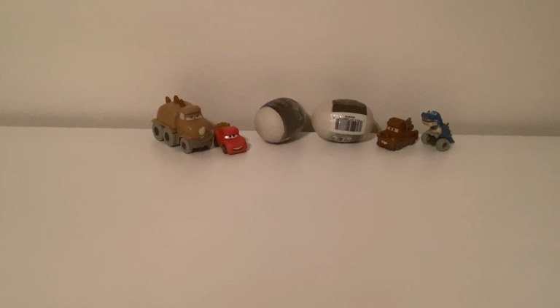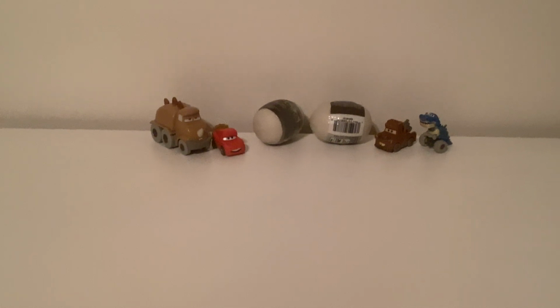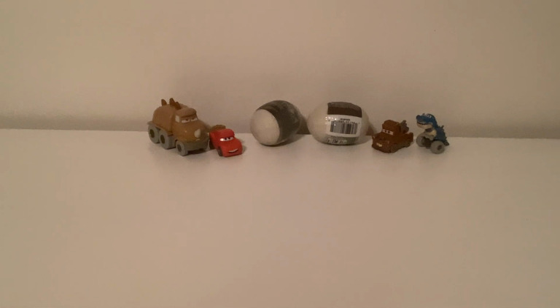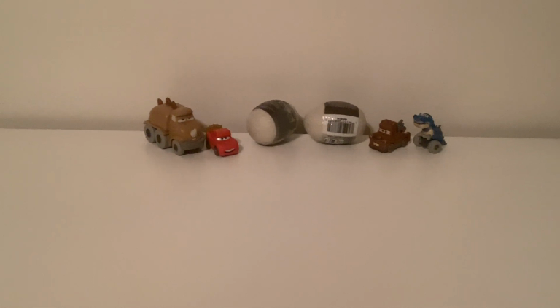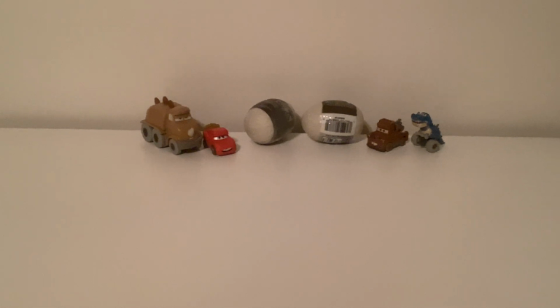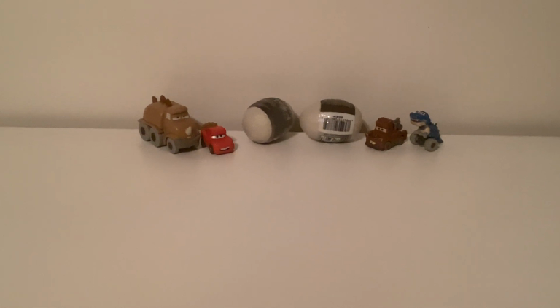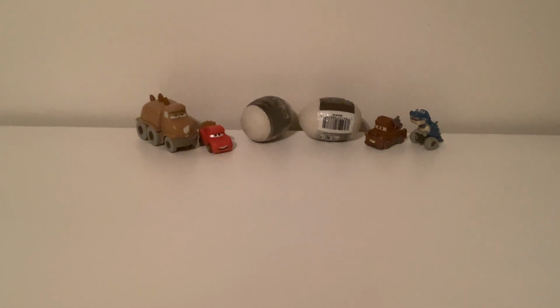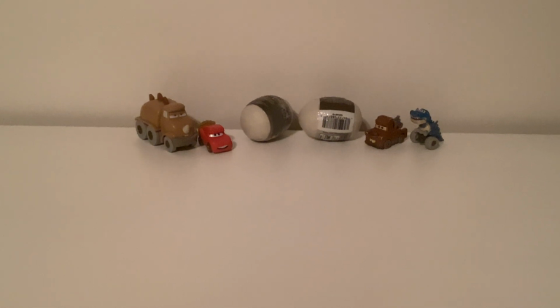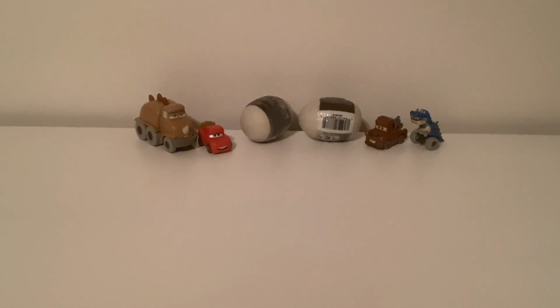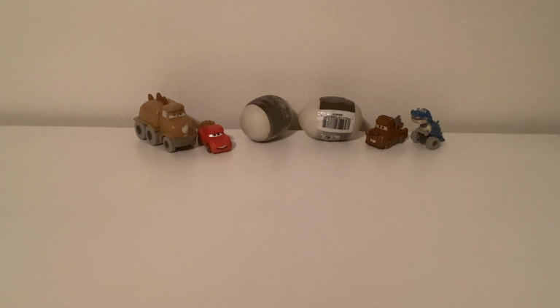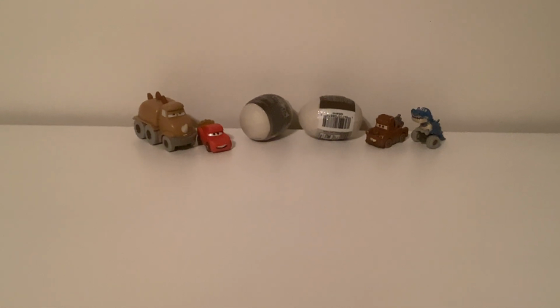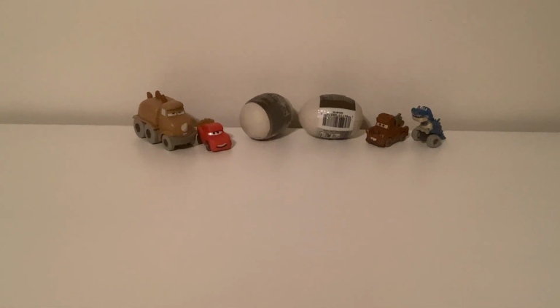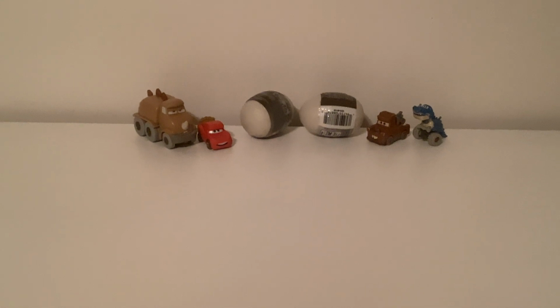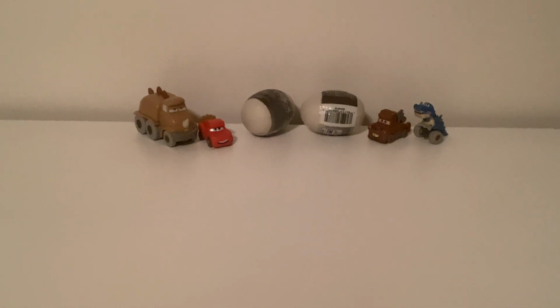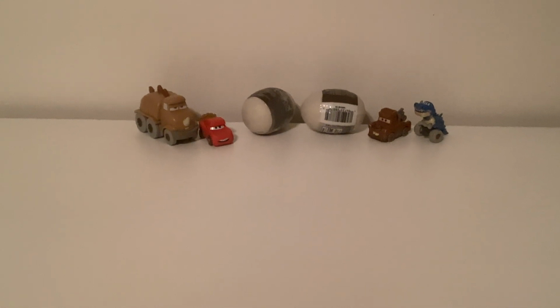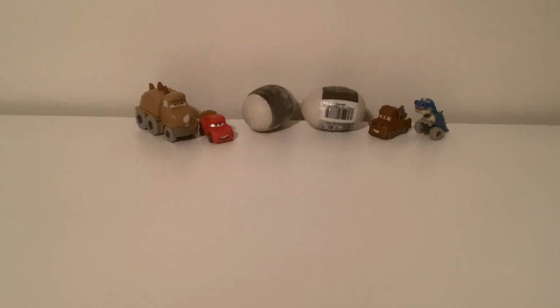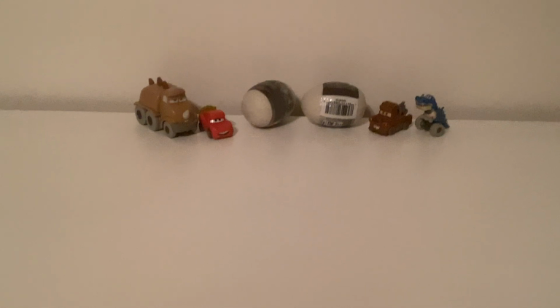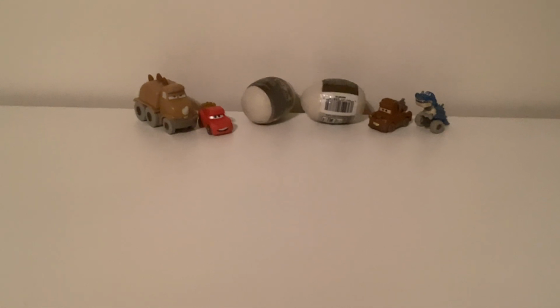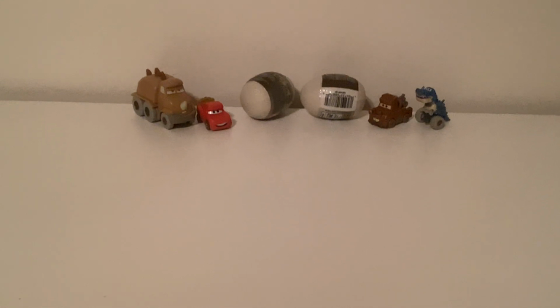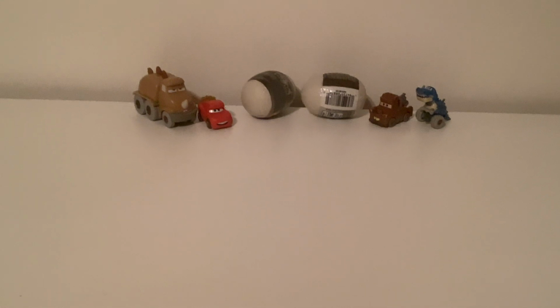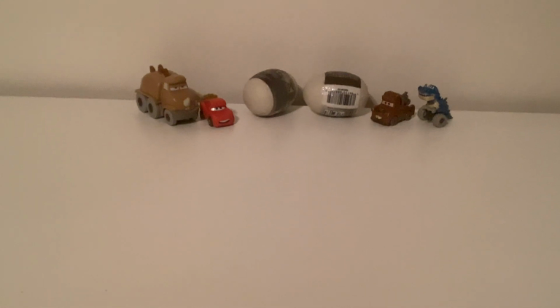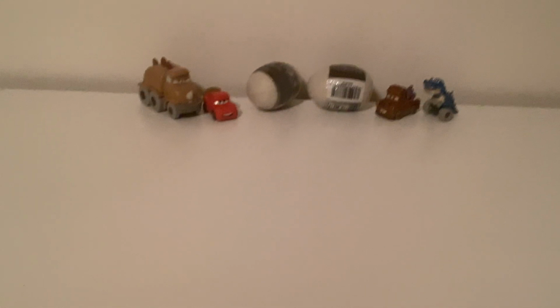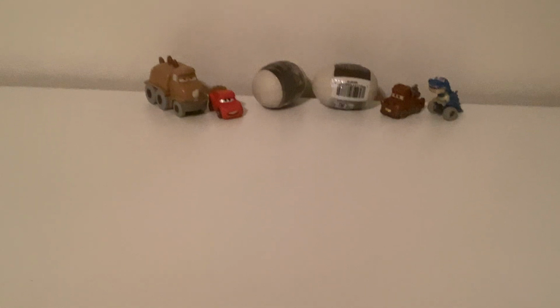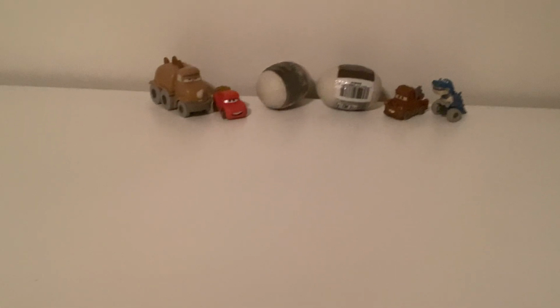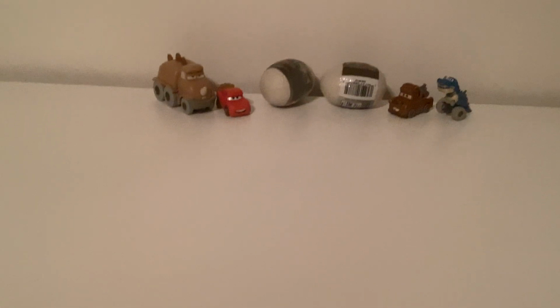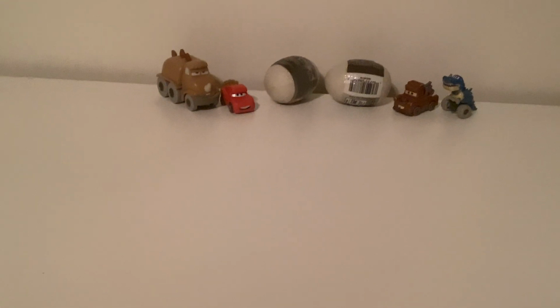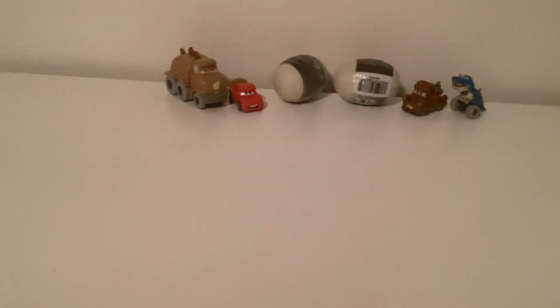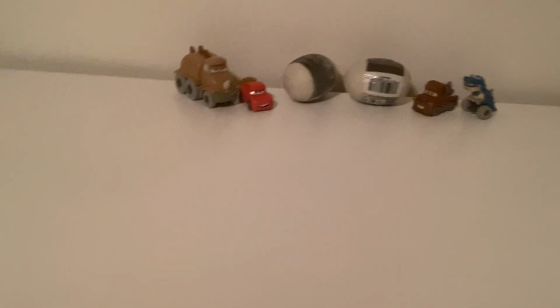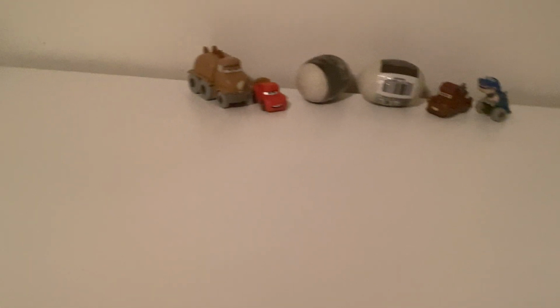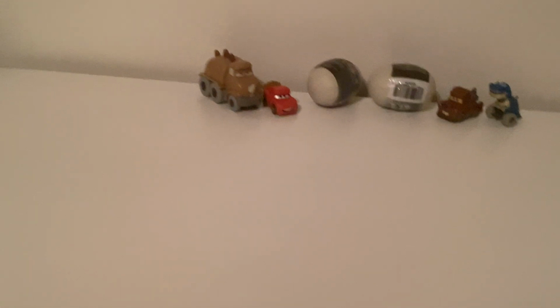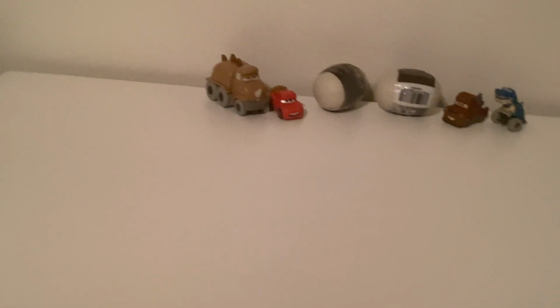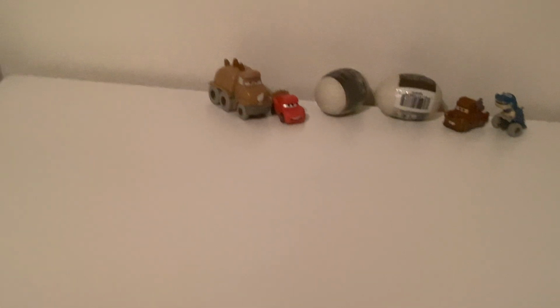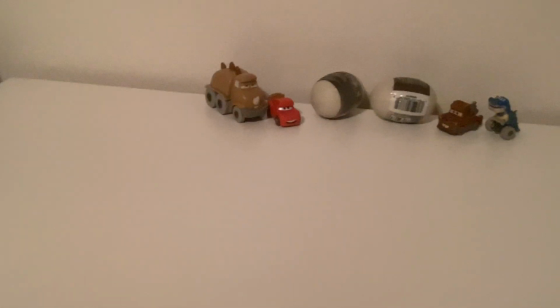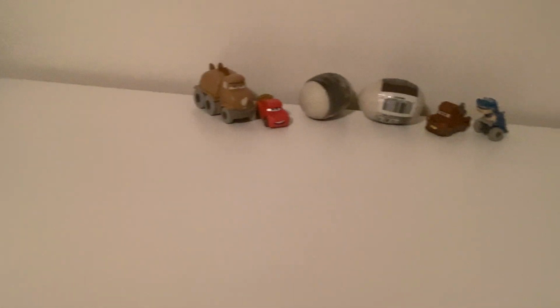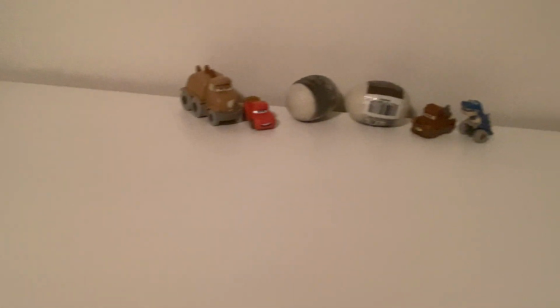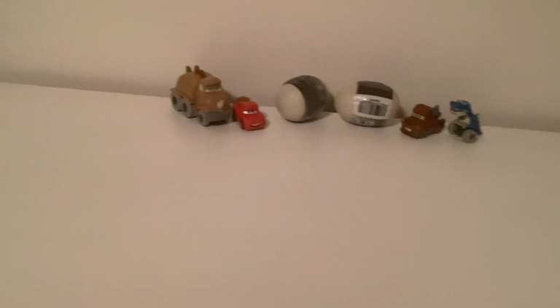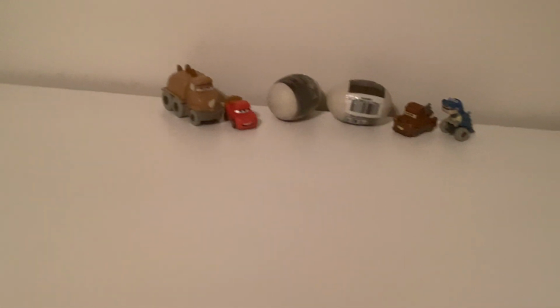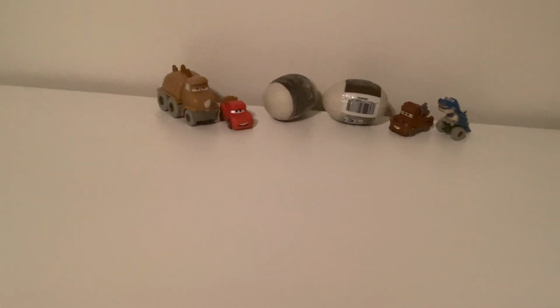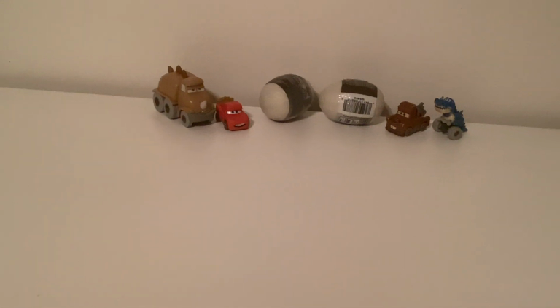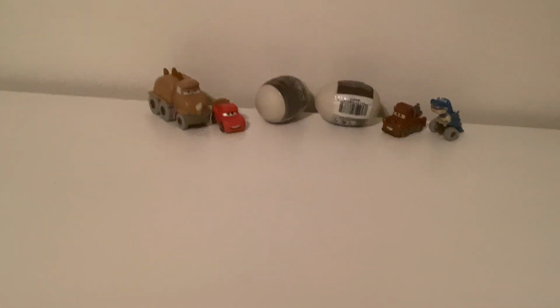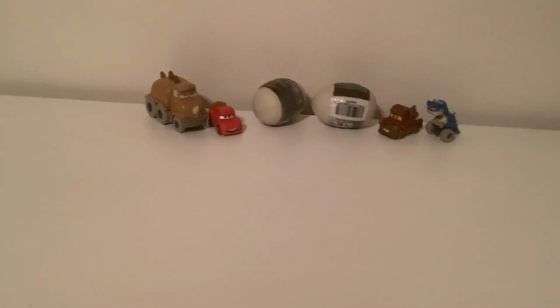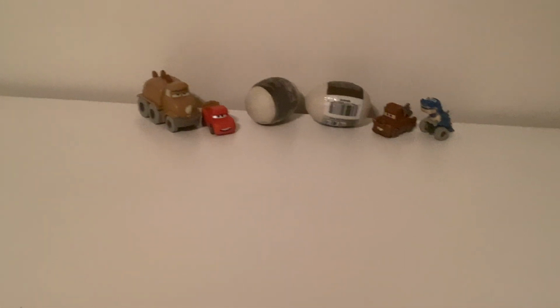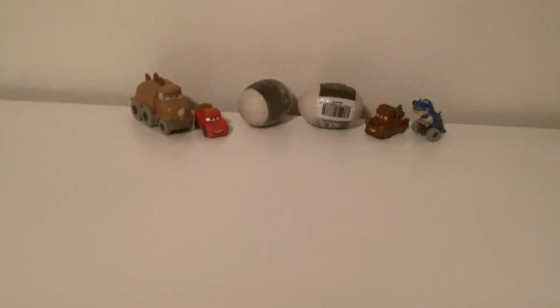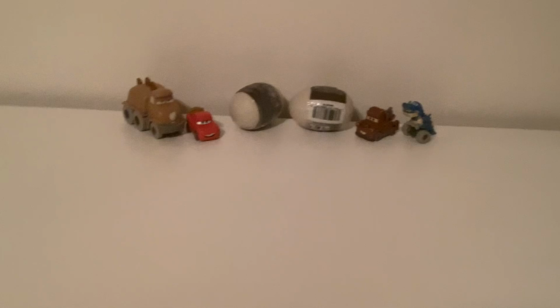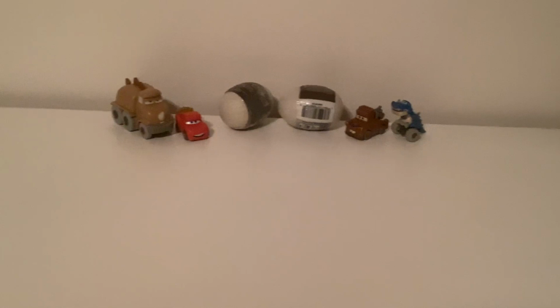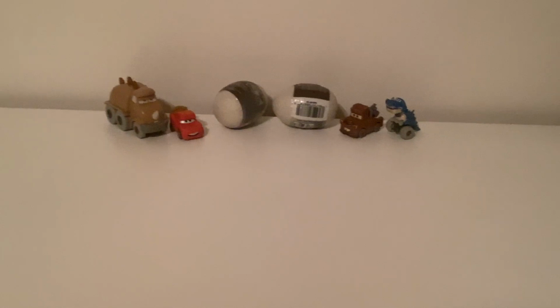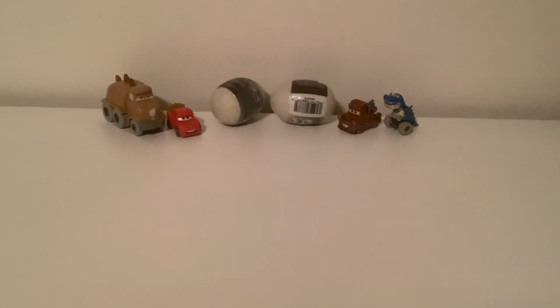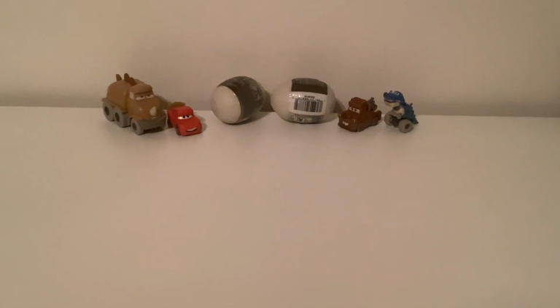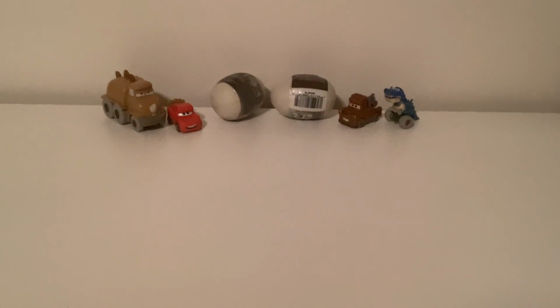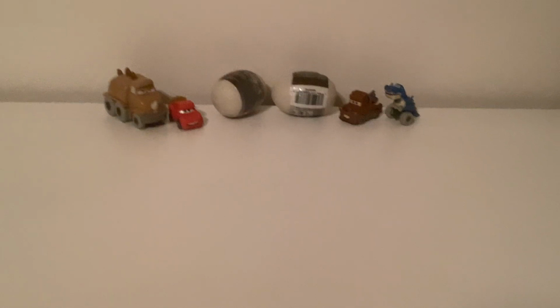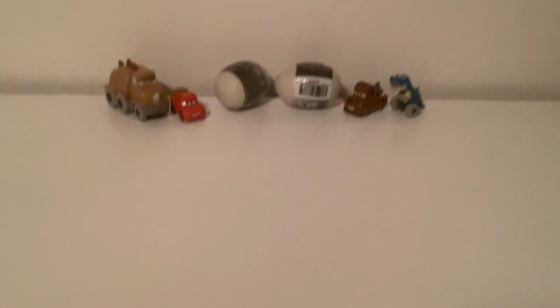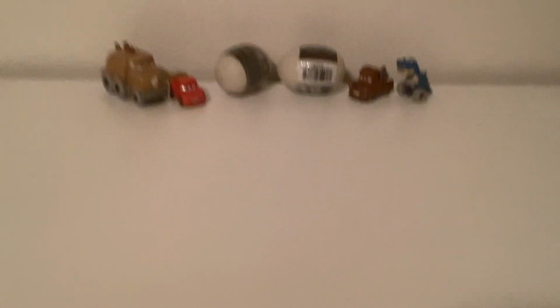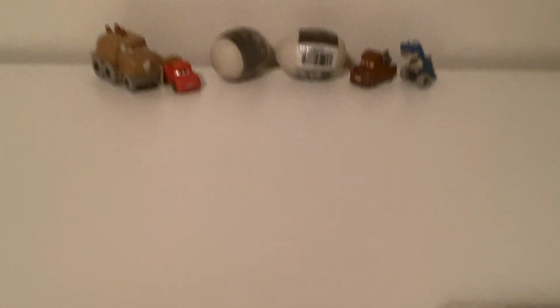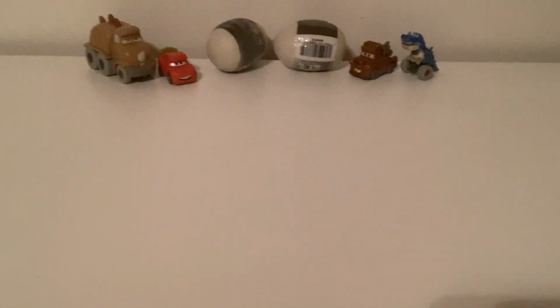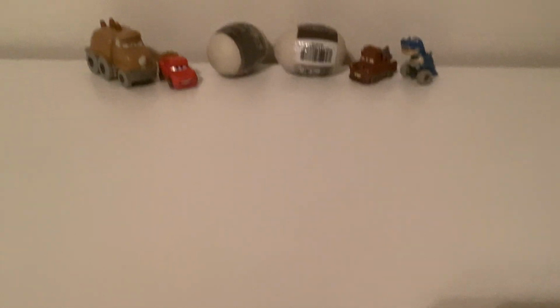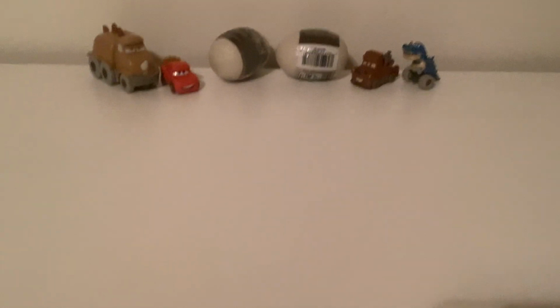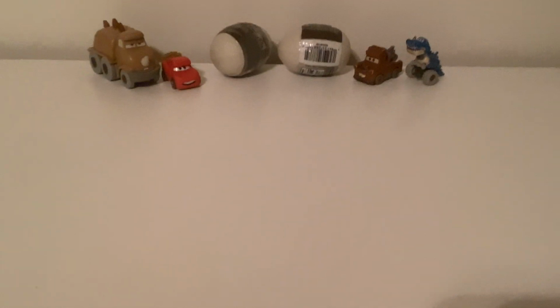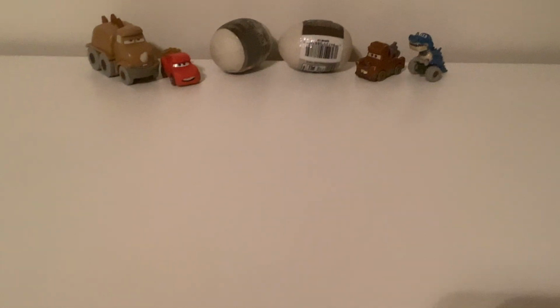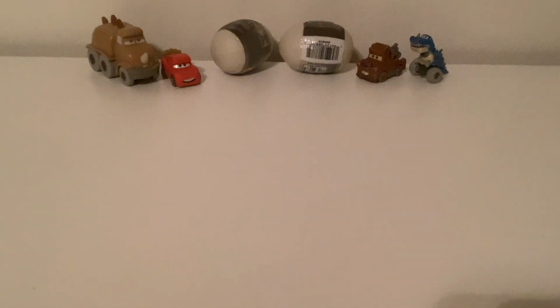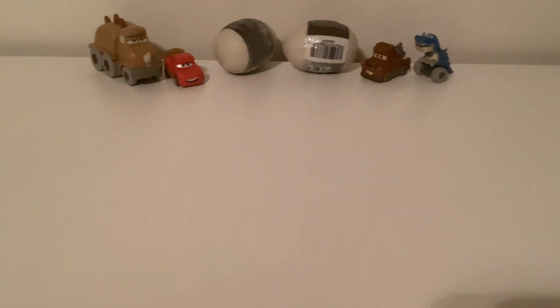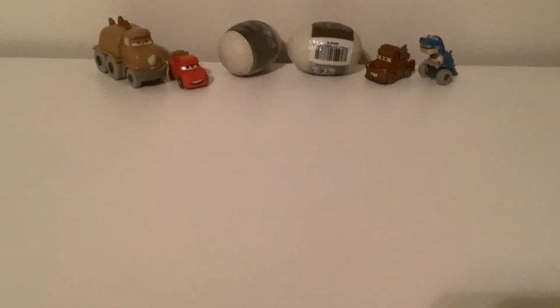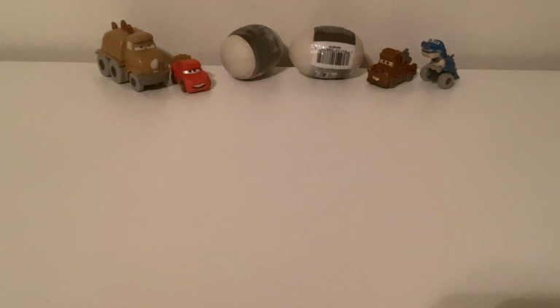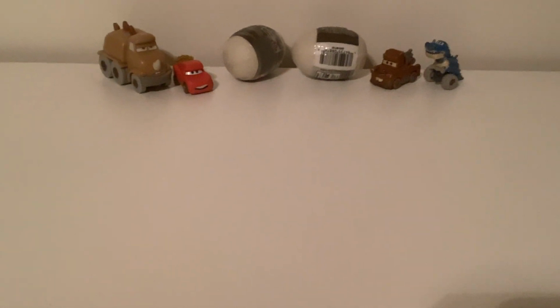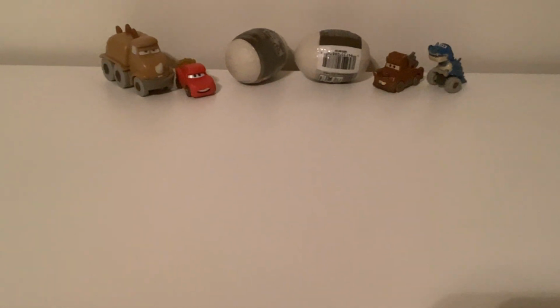Hello, welcome to CarsGeek, and today we will be reviewing two of the Dino Egg Cruiser Mini Racer.